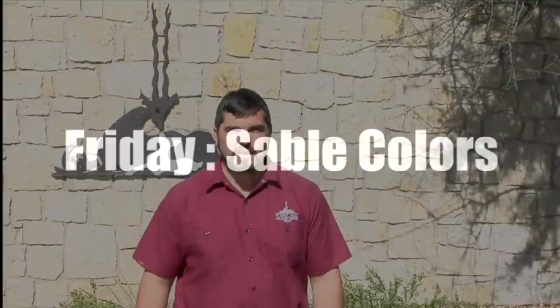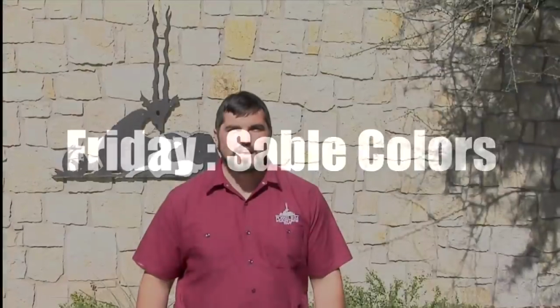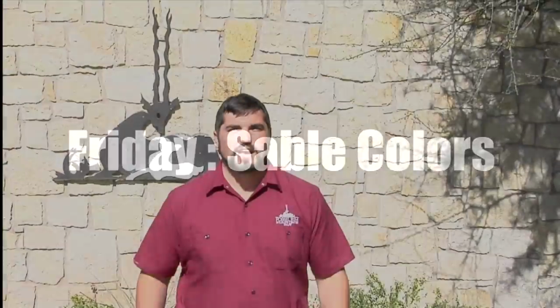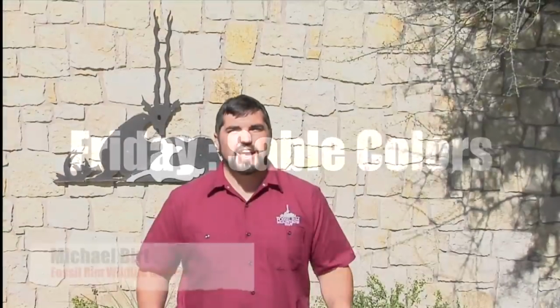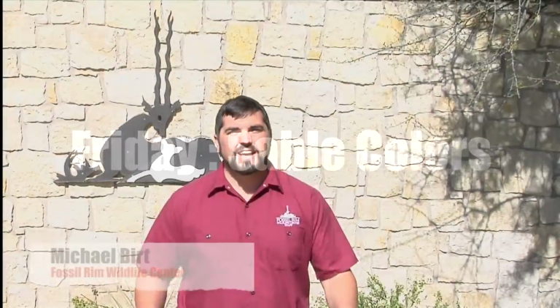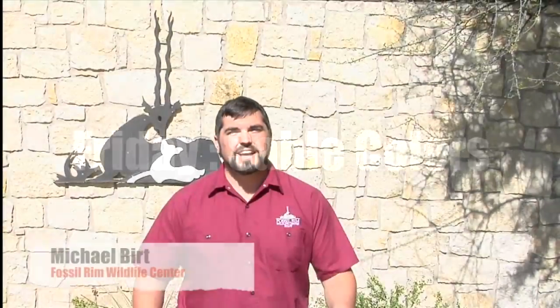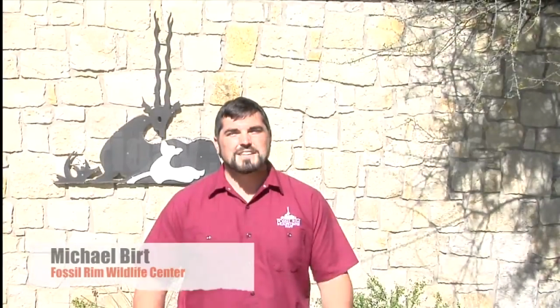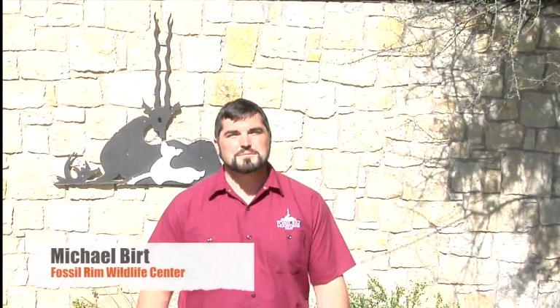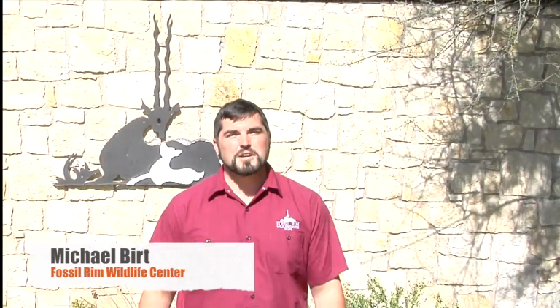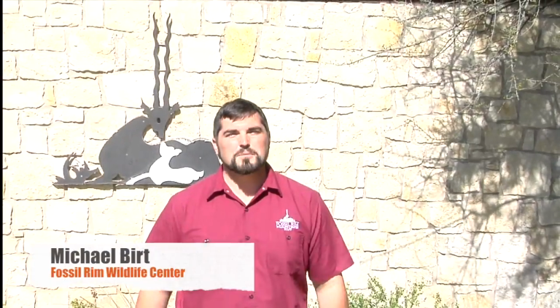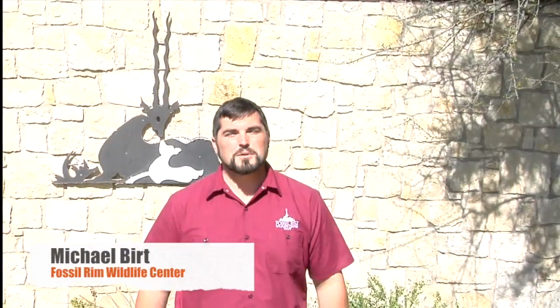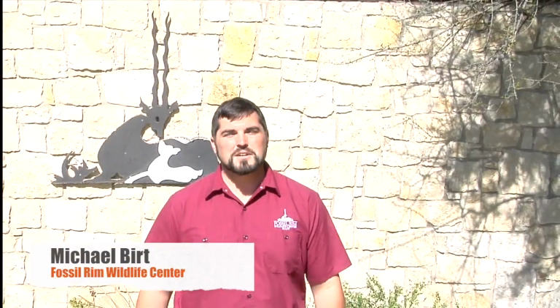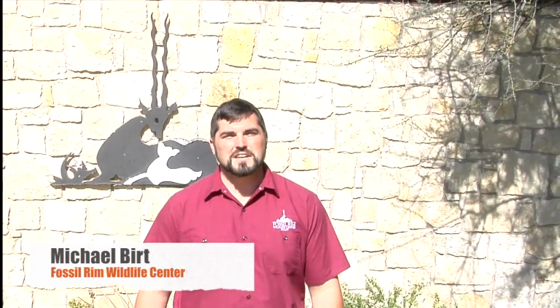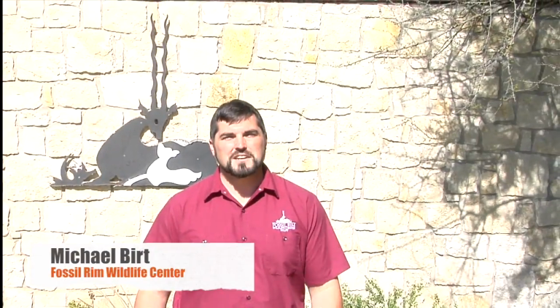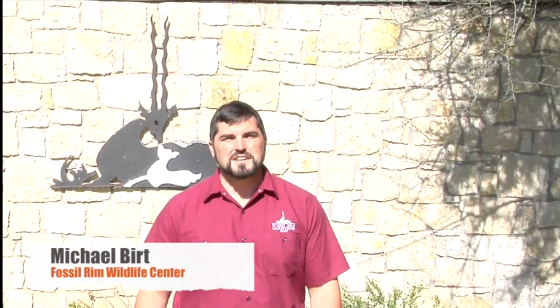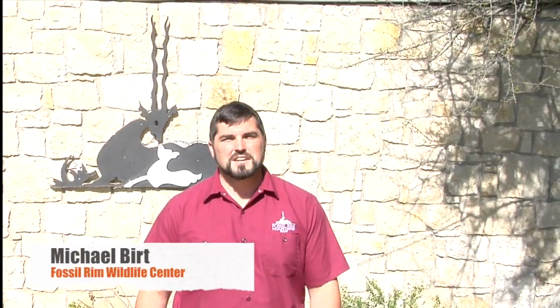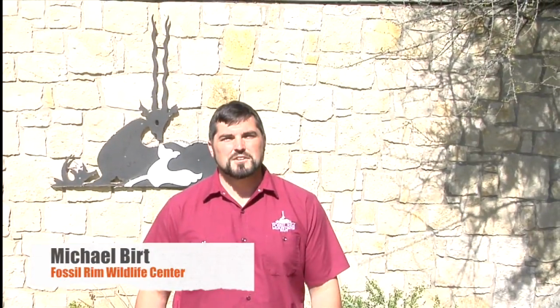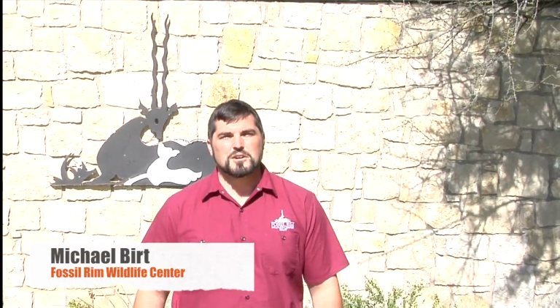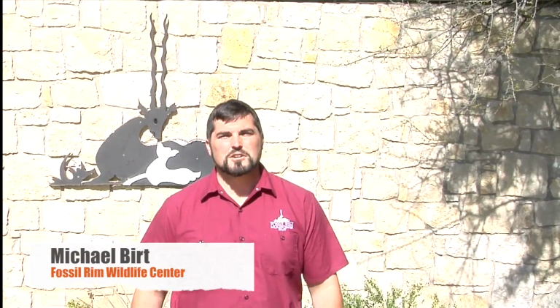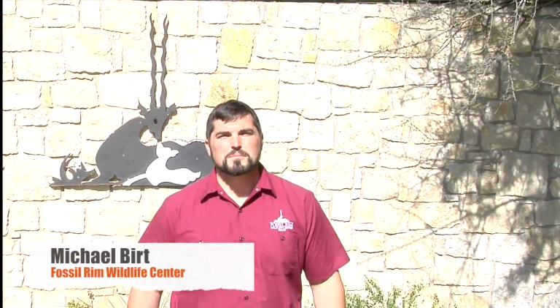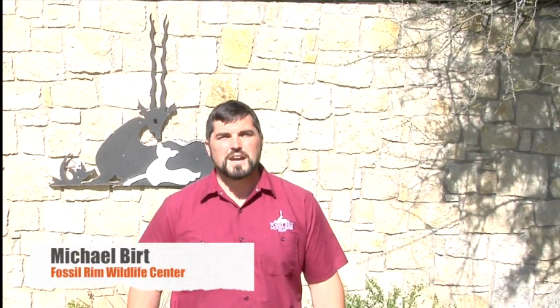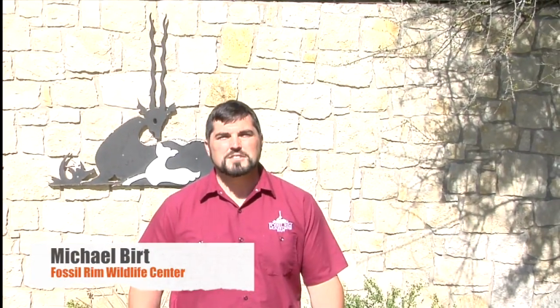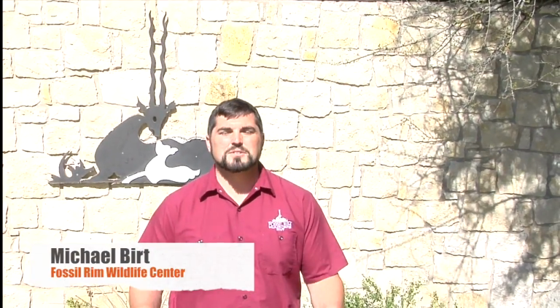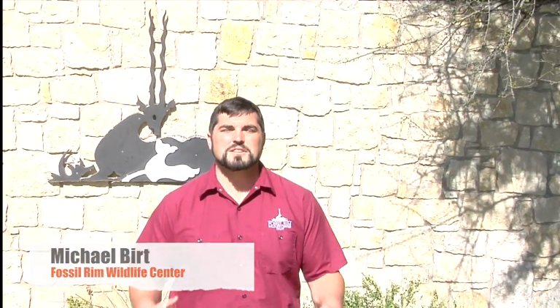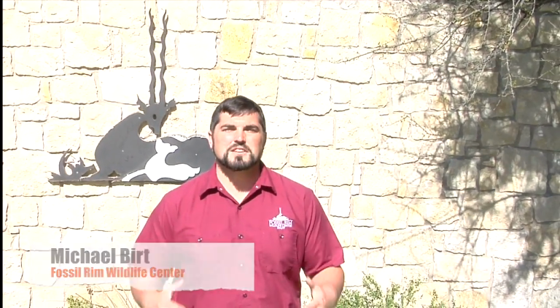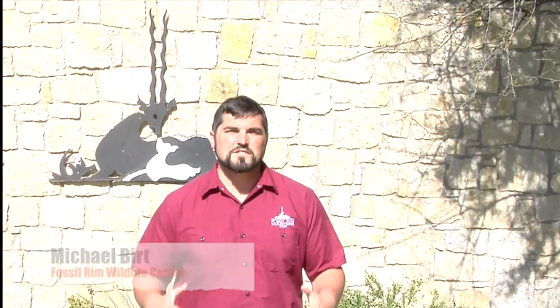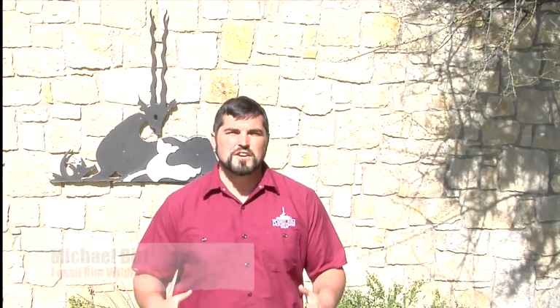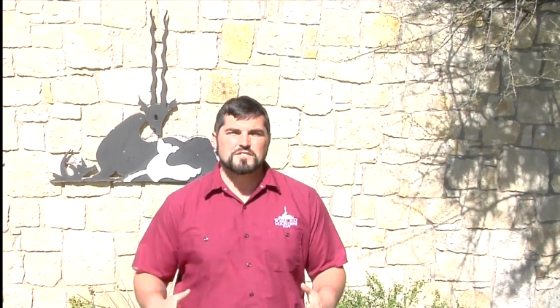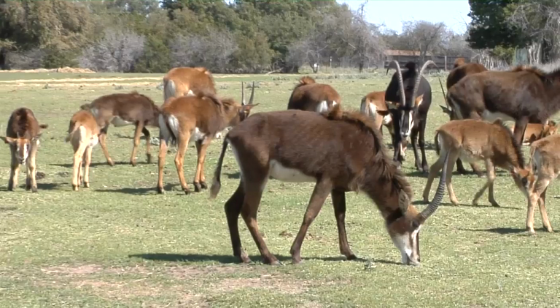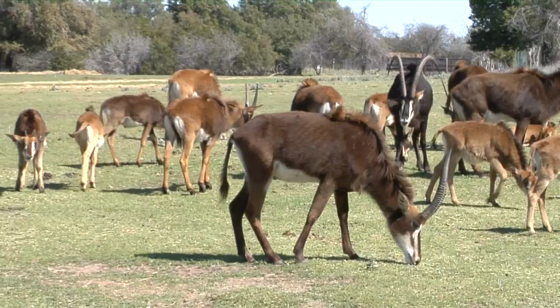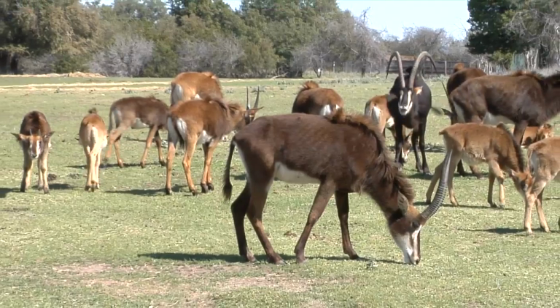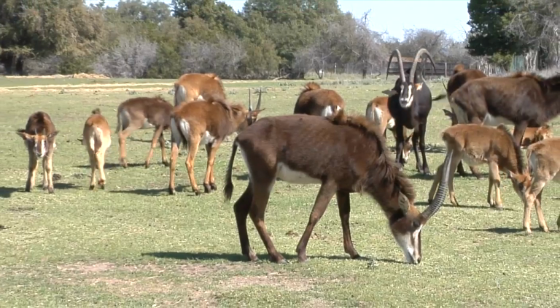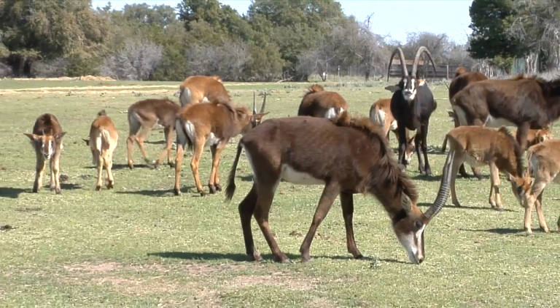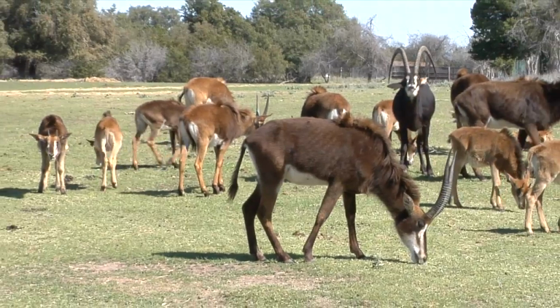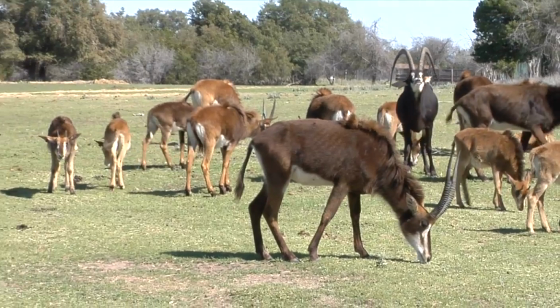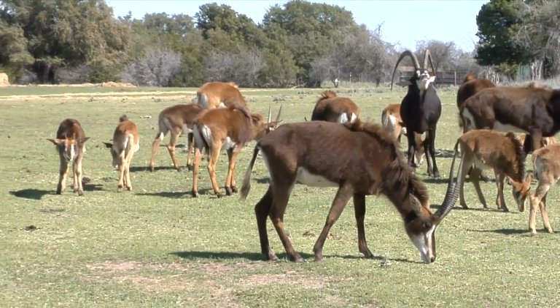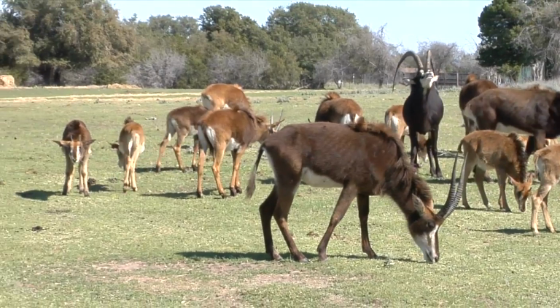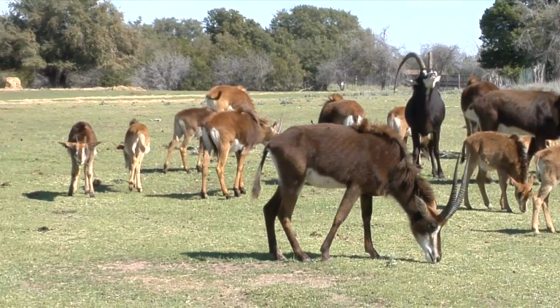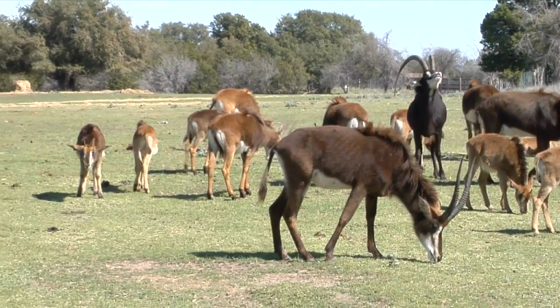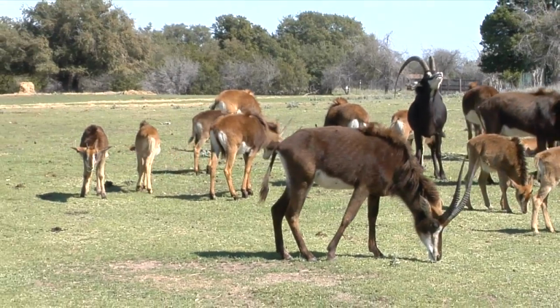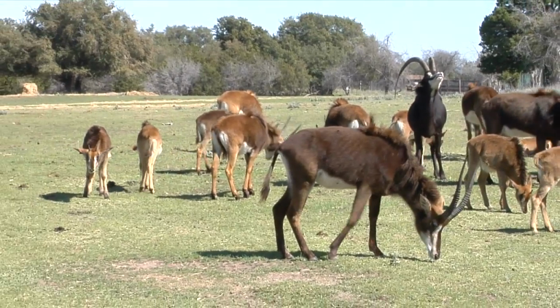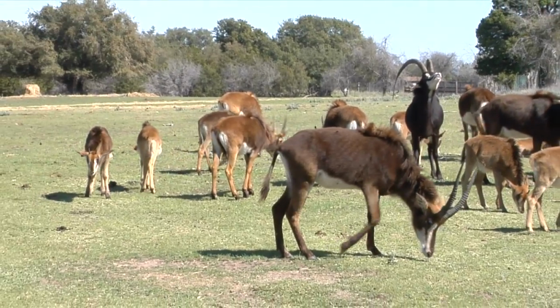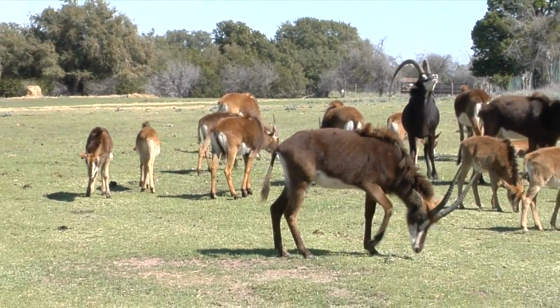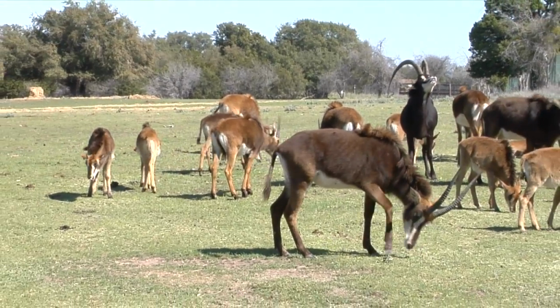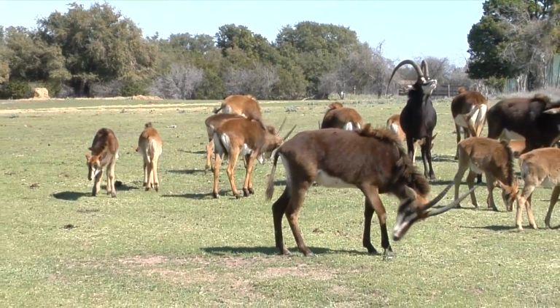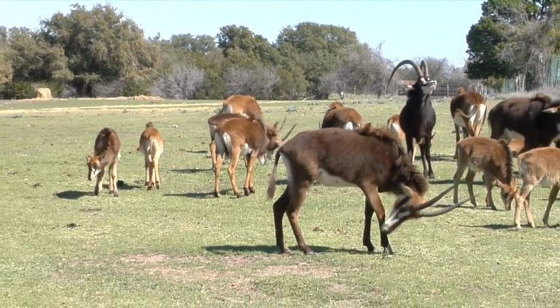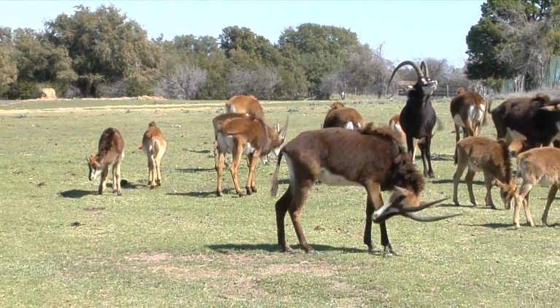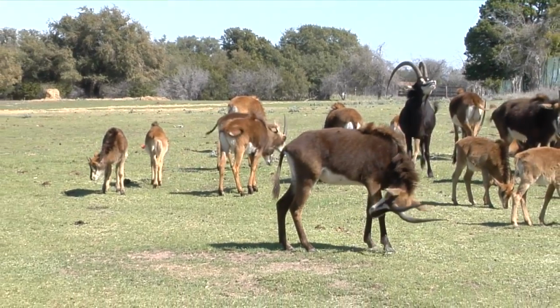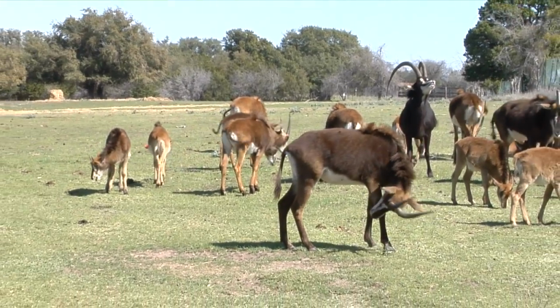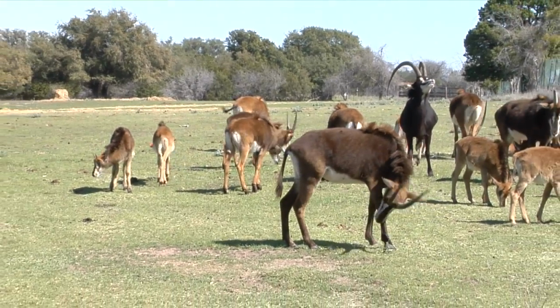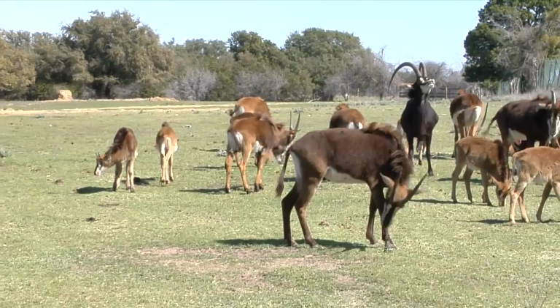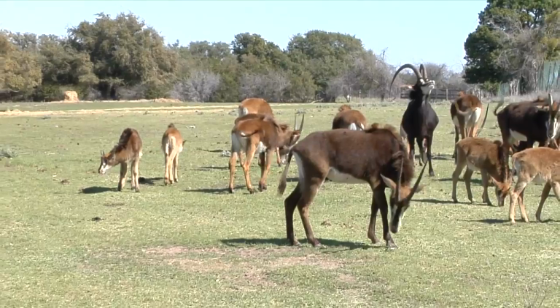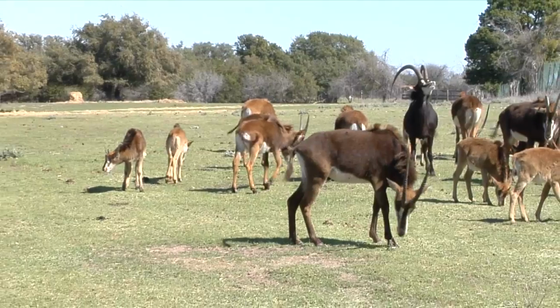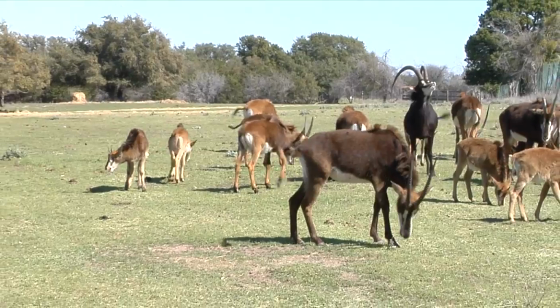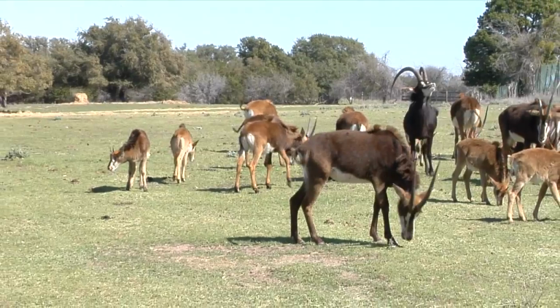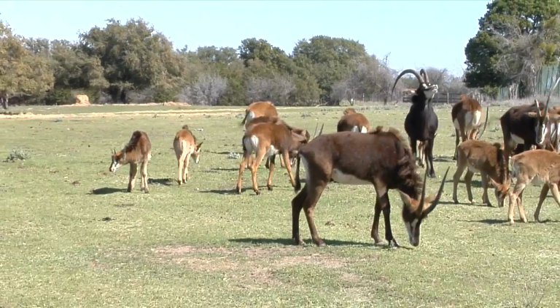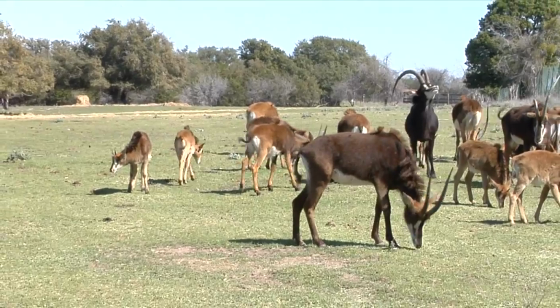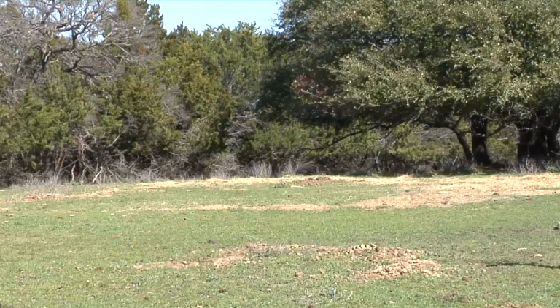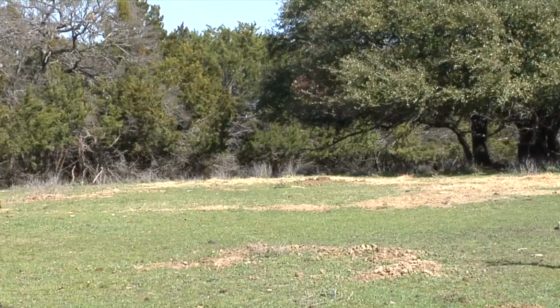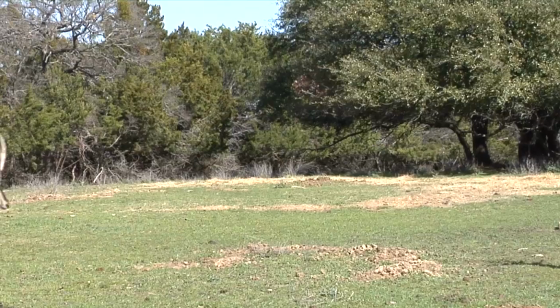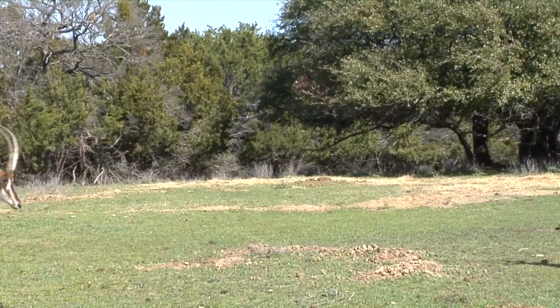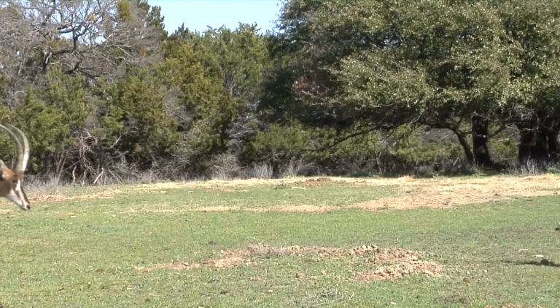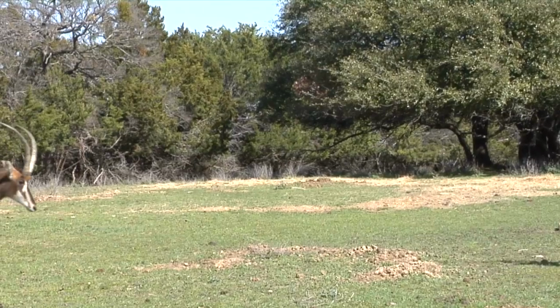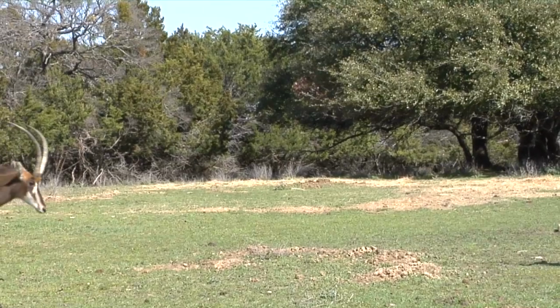Hey guys, Michael Byrd here. Welcome back to another Fun Fact Friday. Today's Fun Fact Friday is going to be about sable antelope.